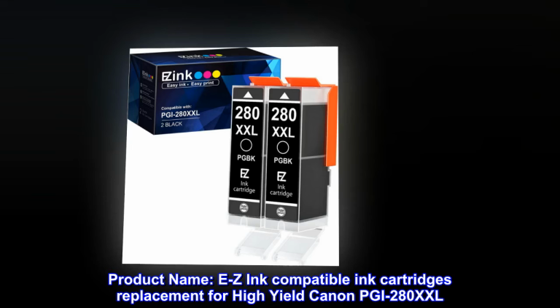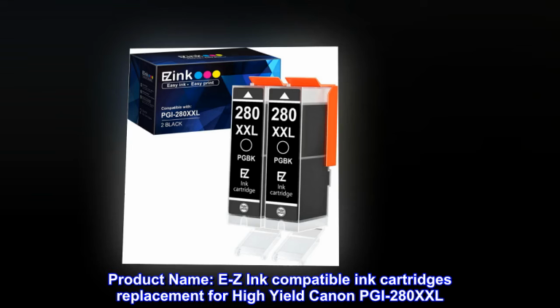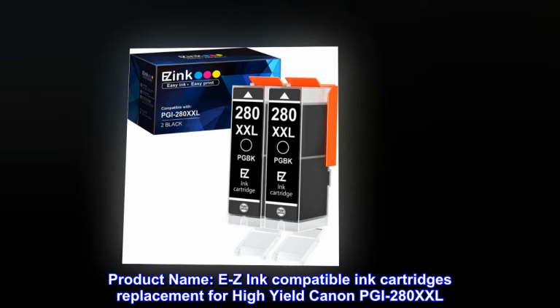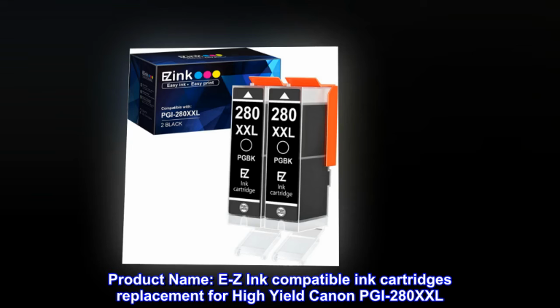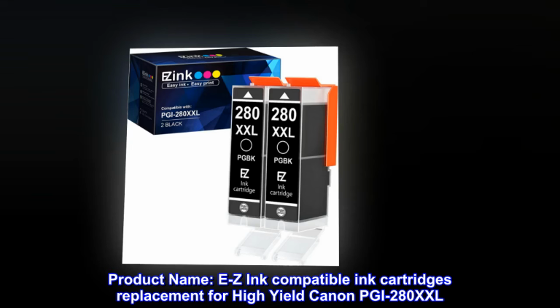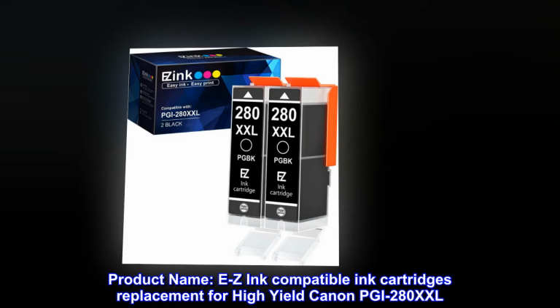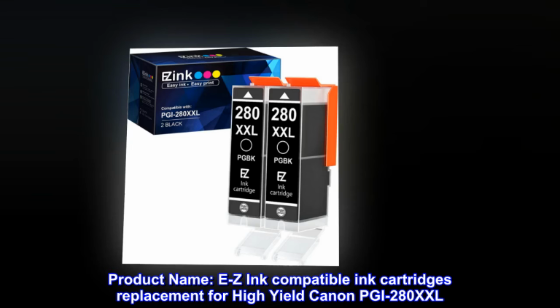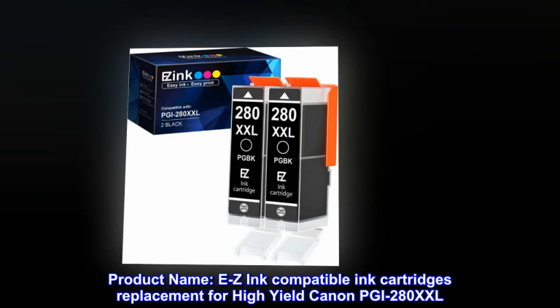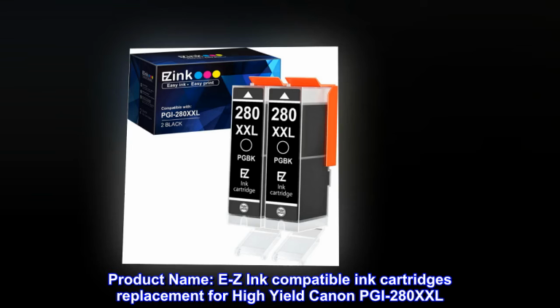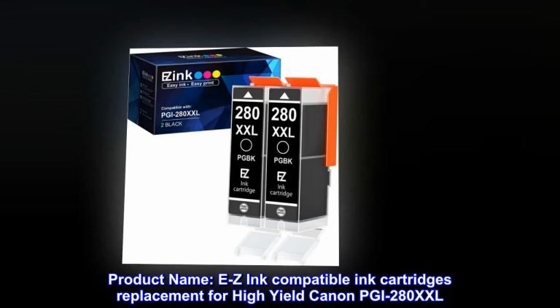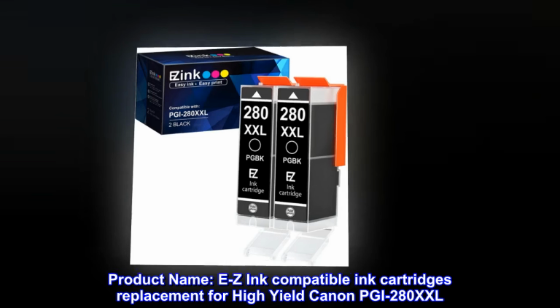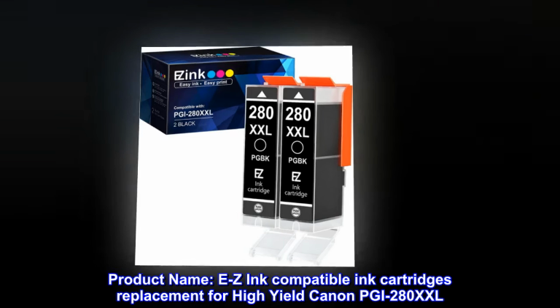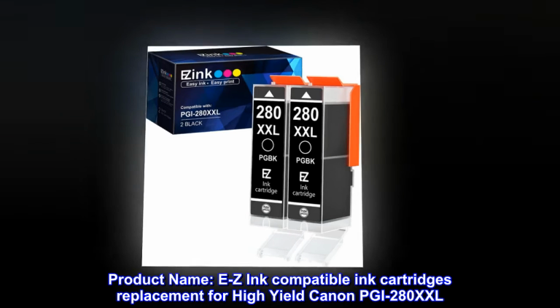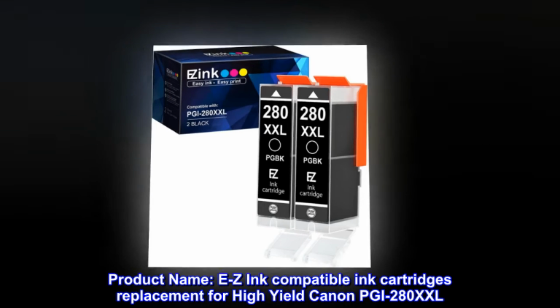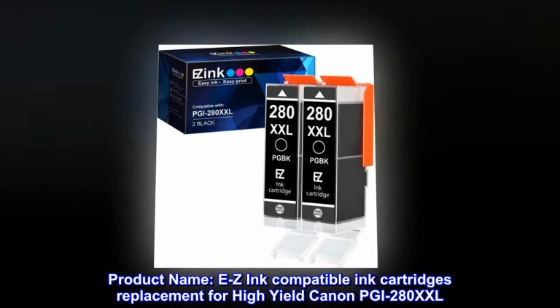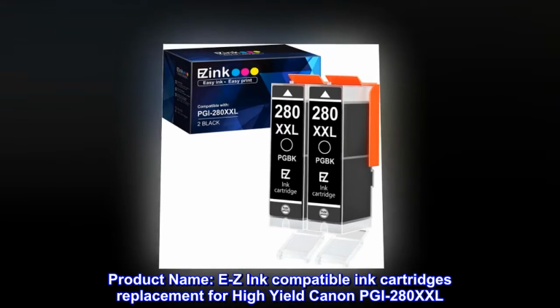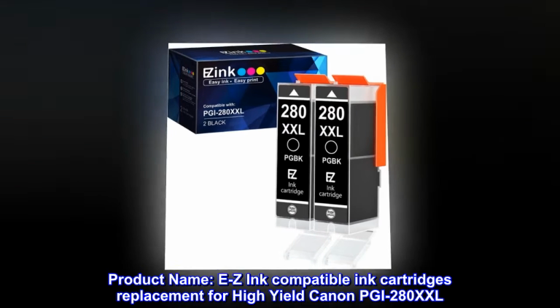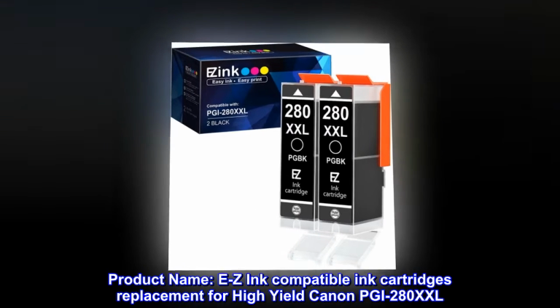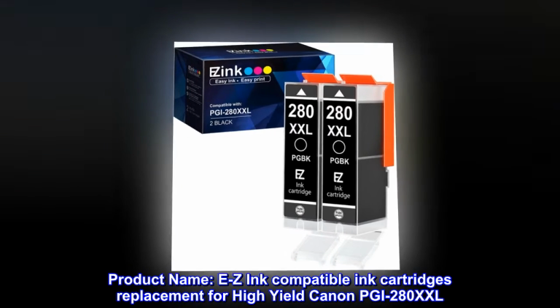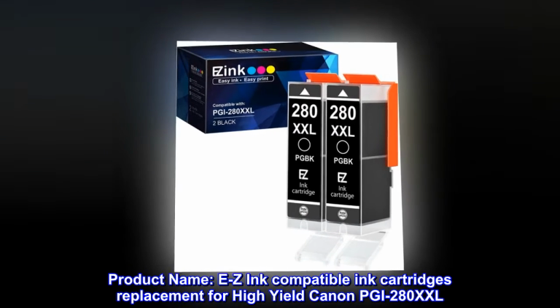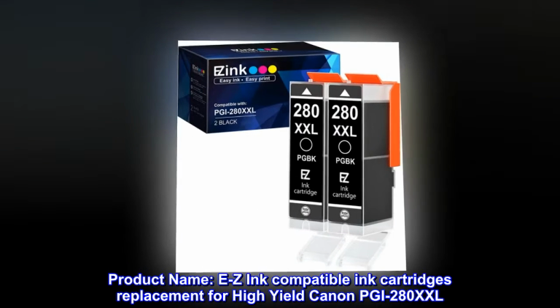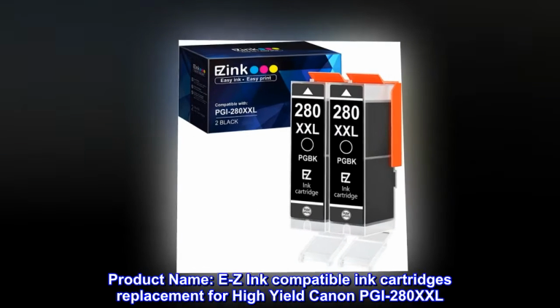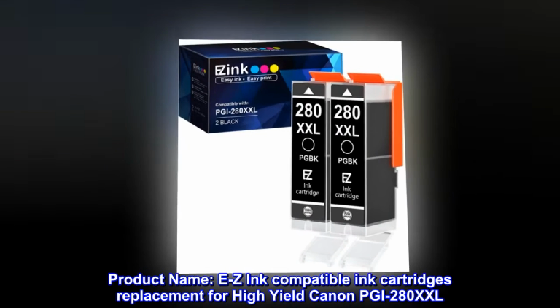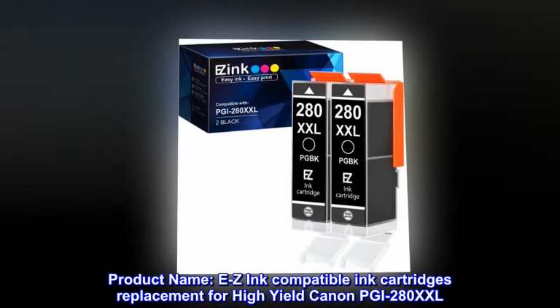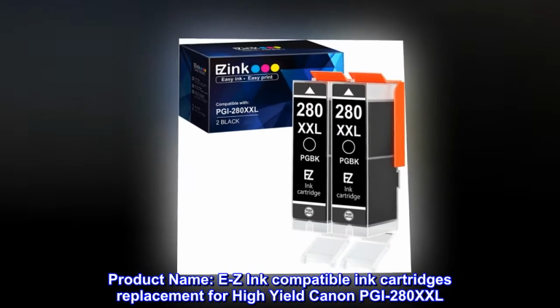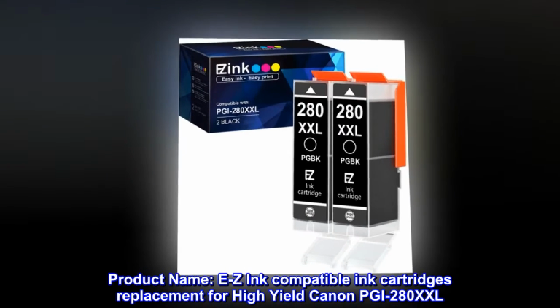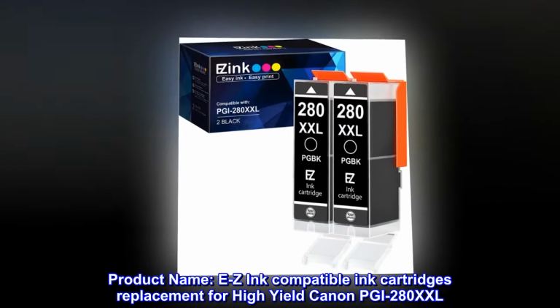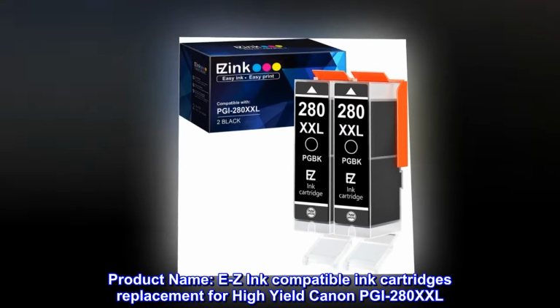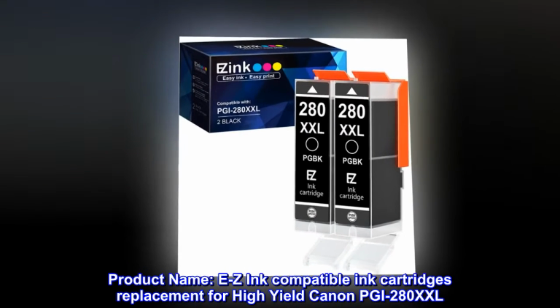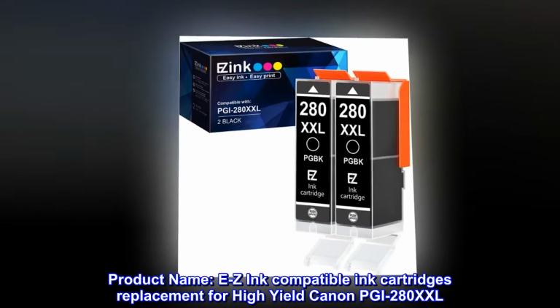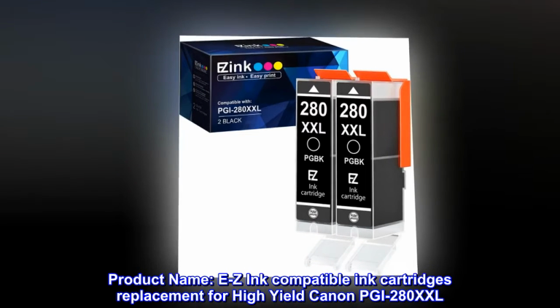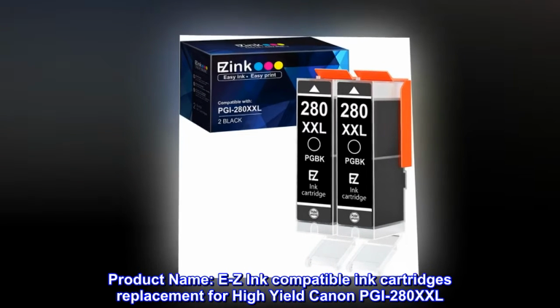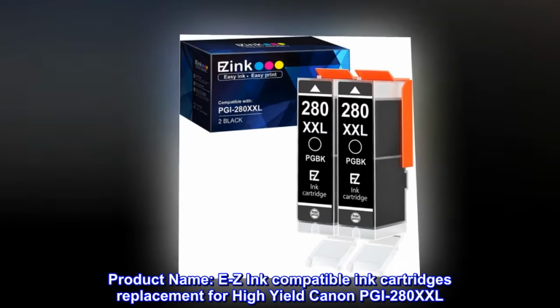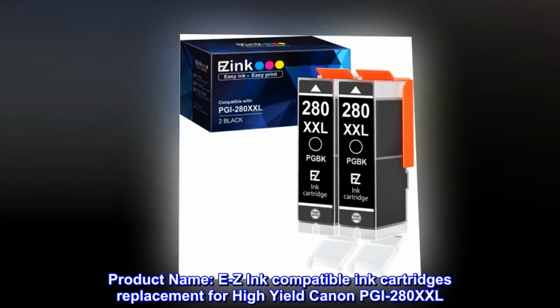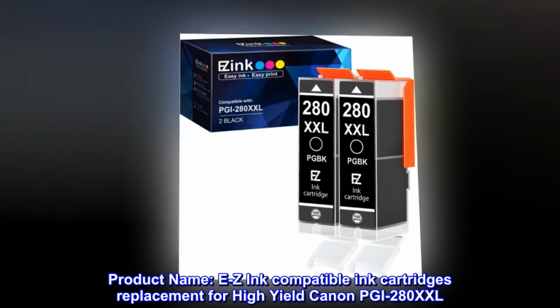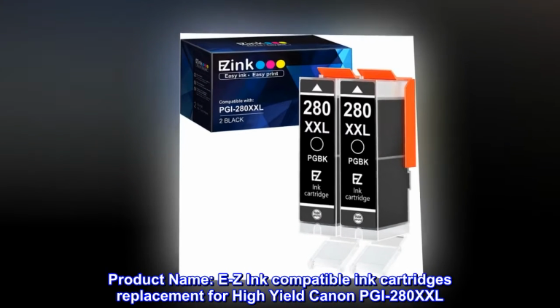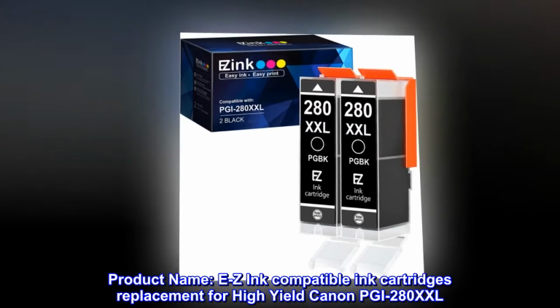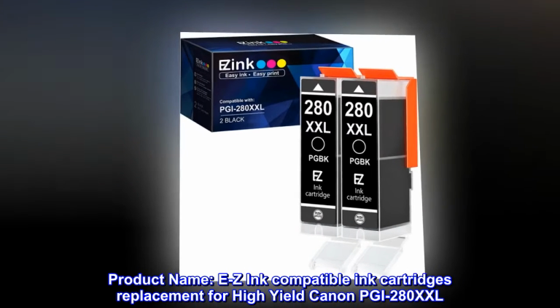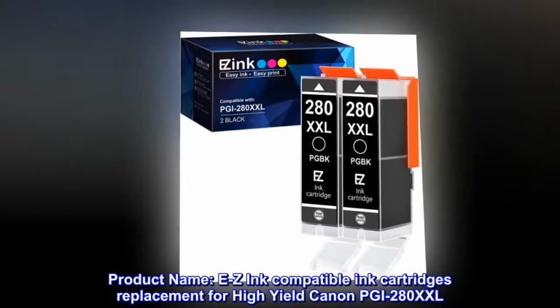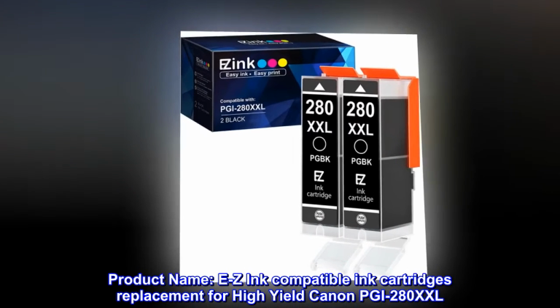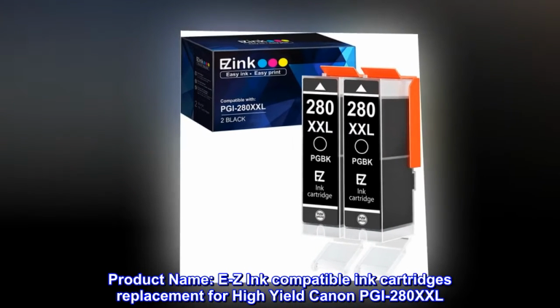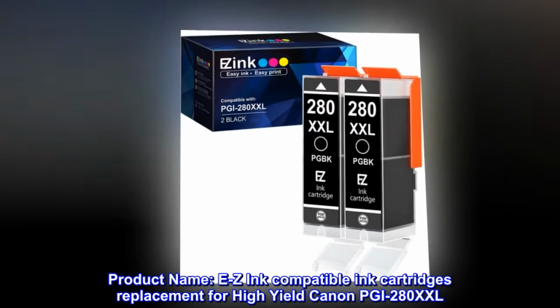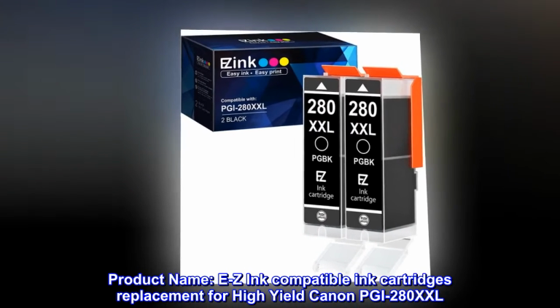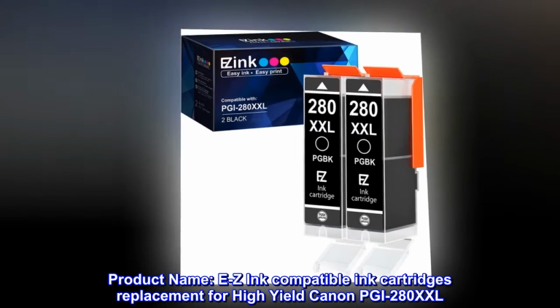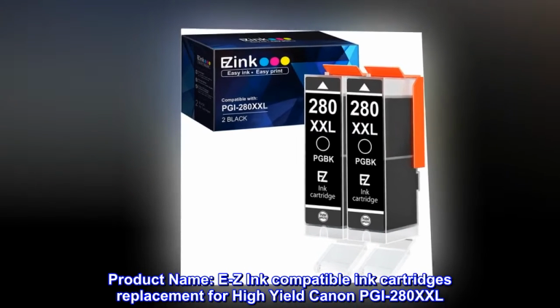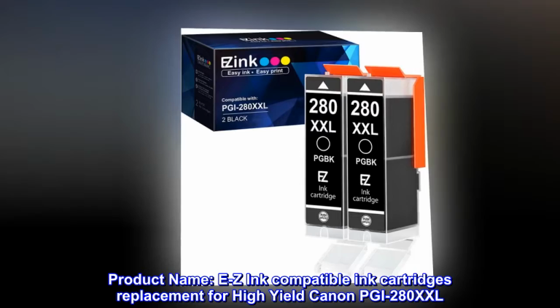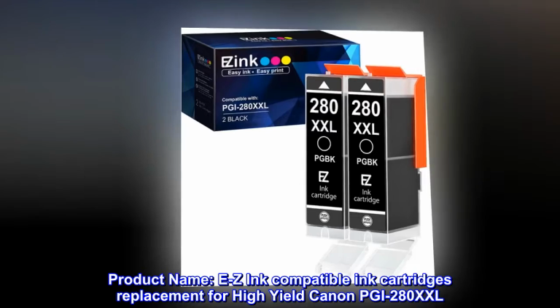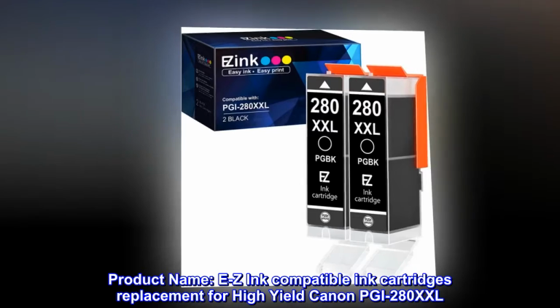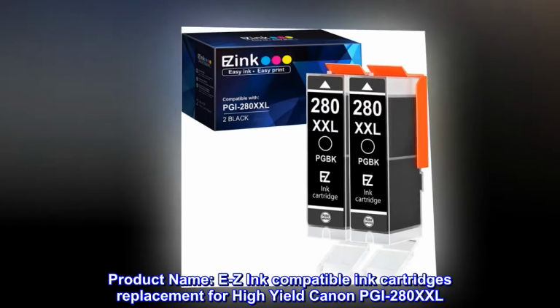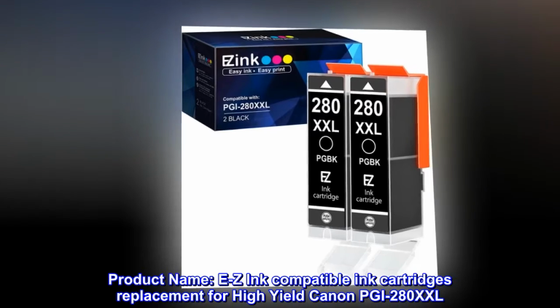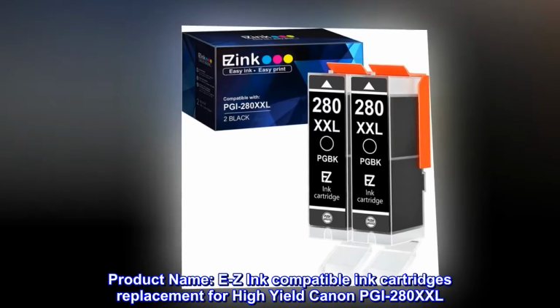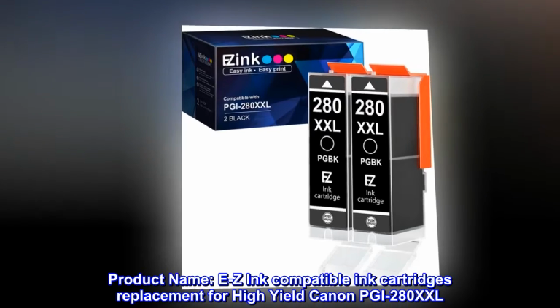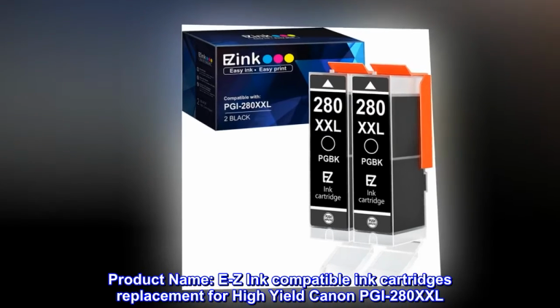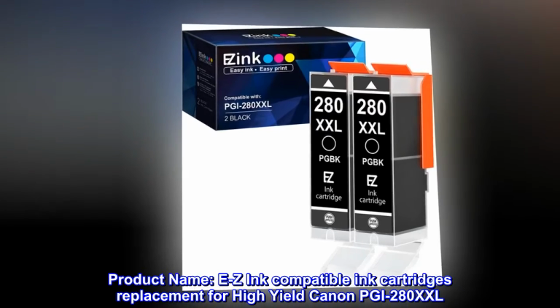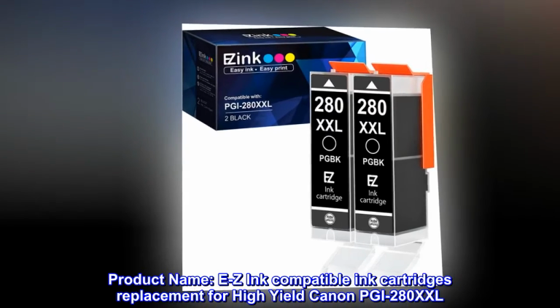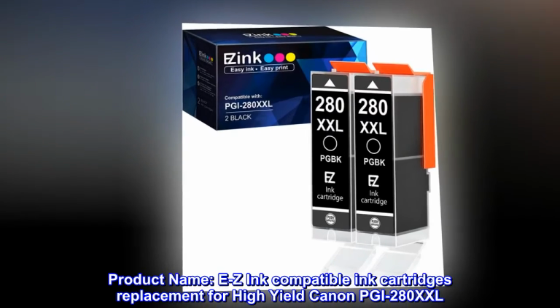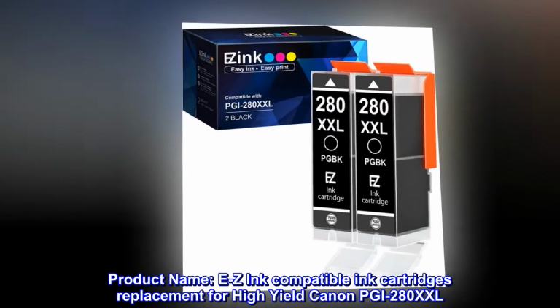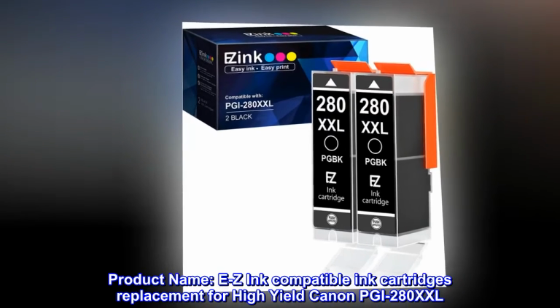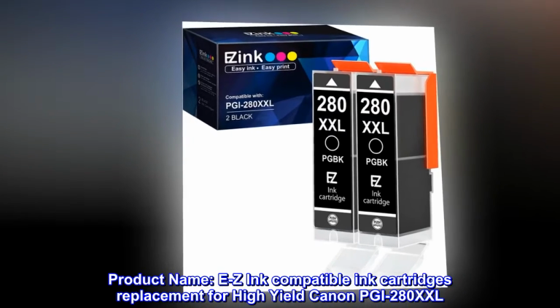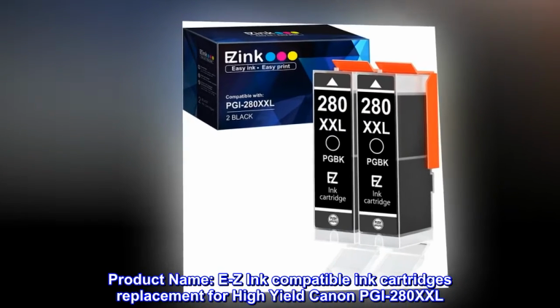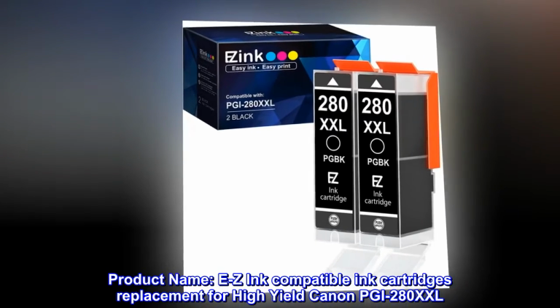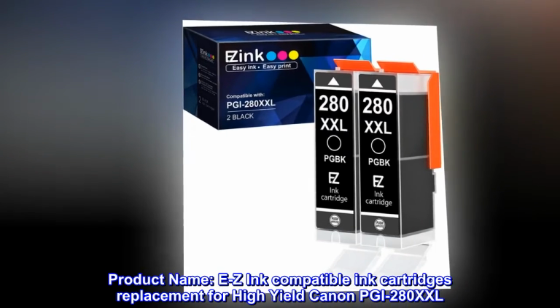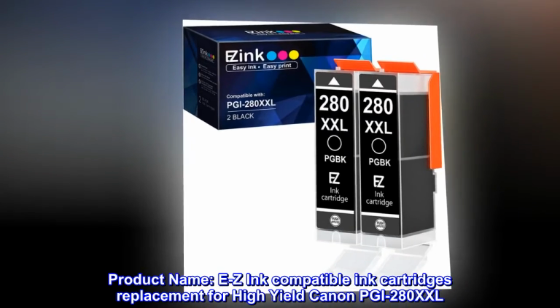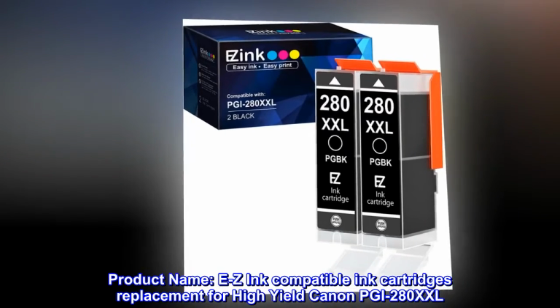Product Name: Easy Ink Compatible Ink Cartridges Replacement for High Yield Canon PGI 280XXL.